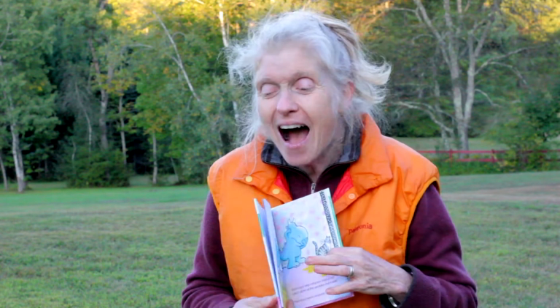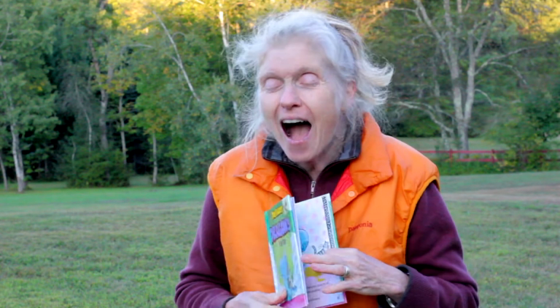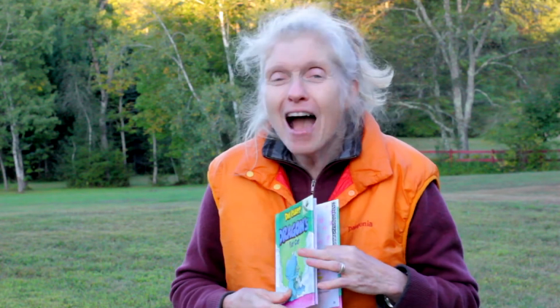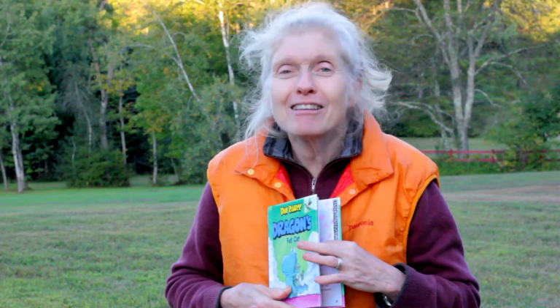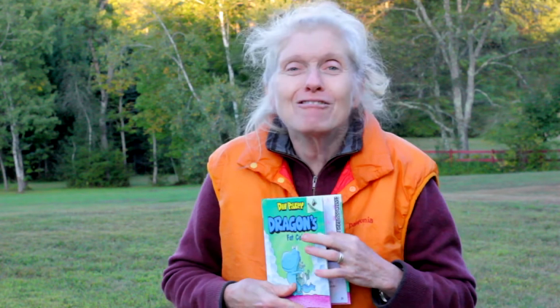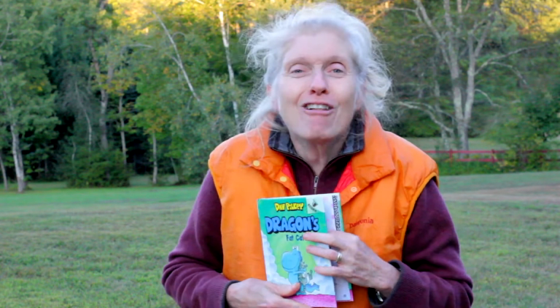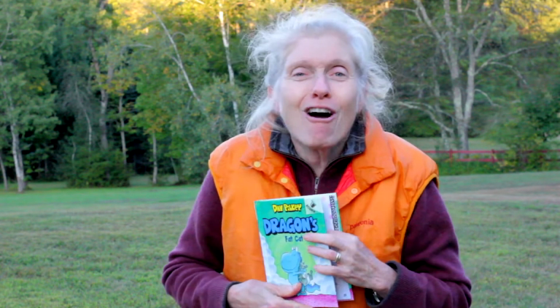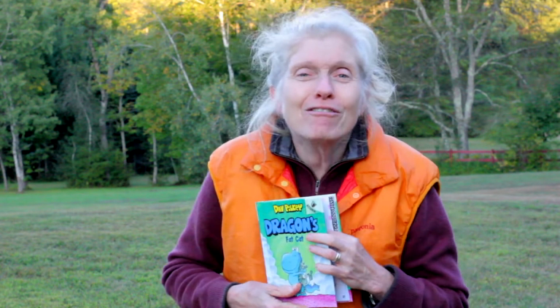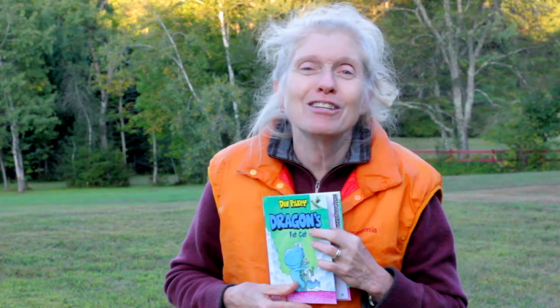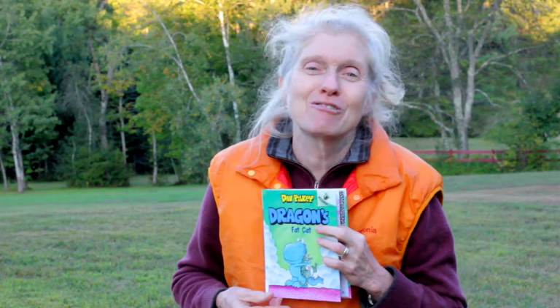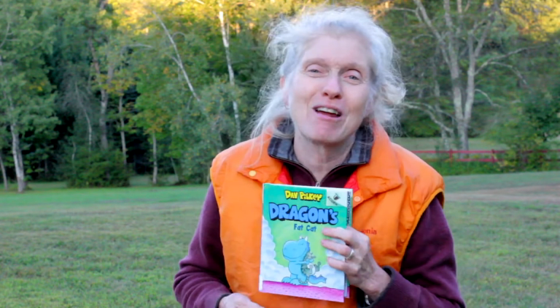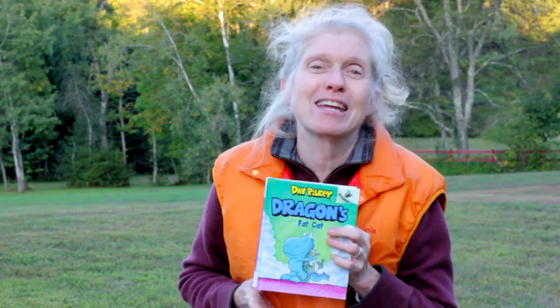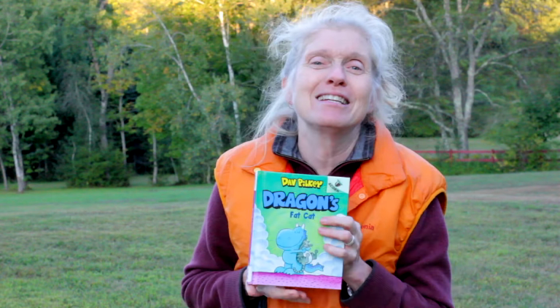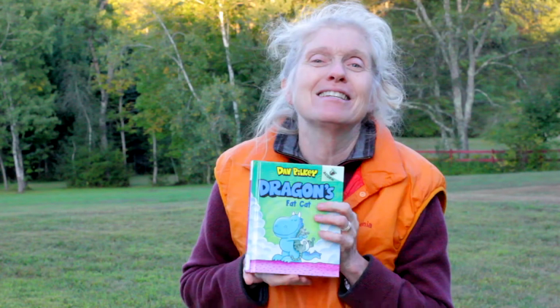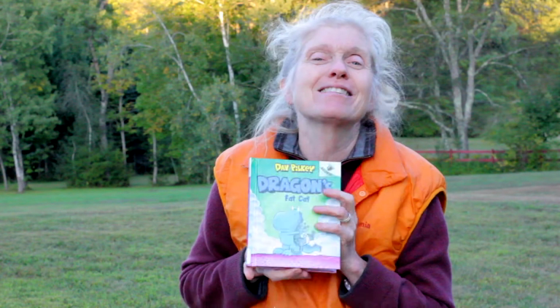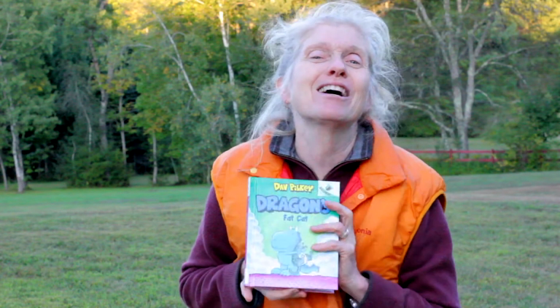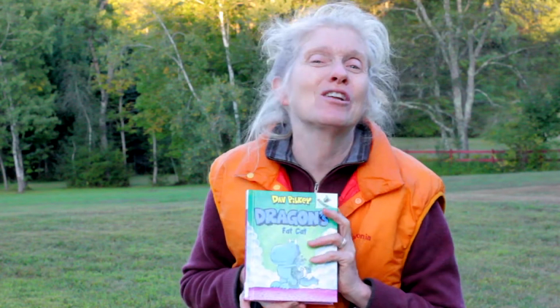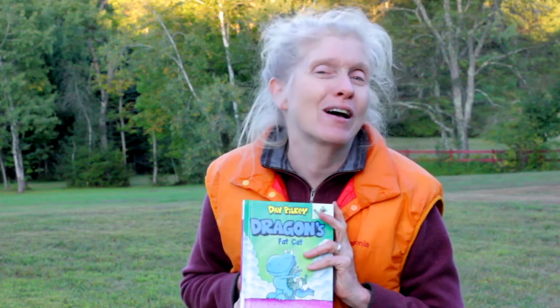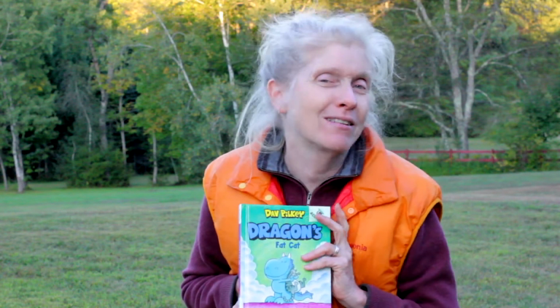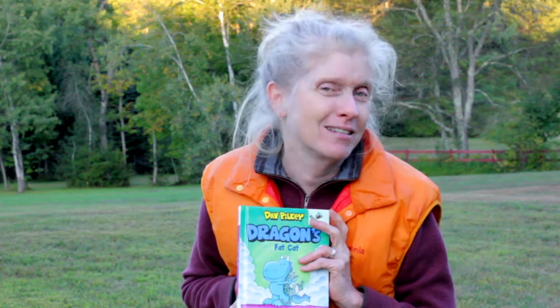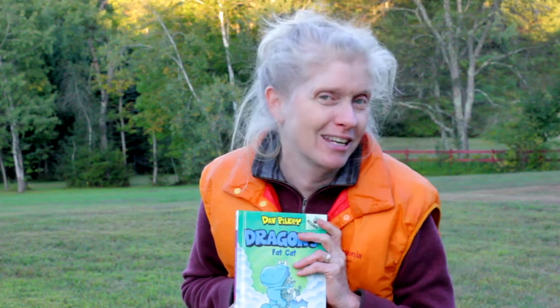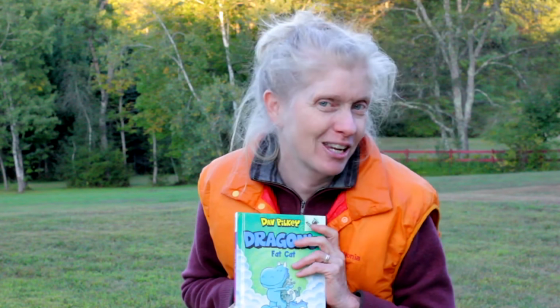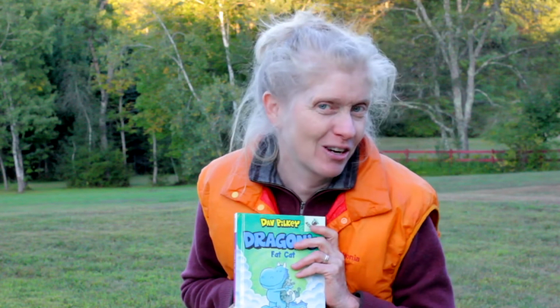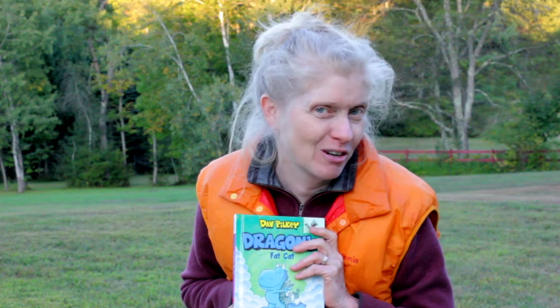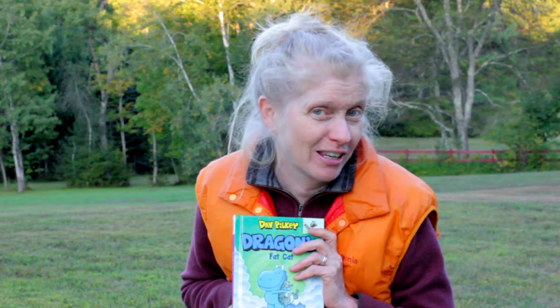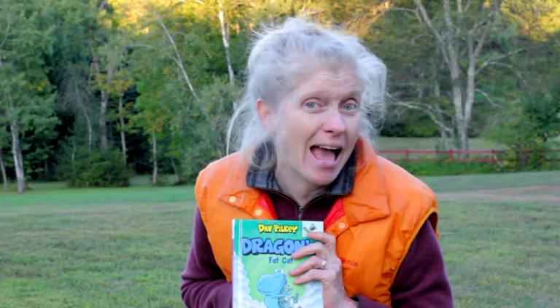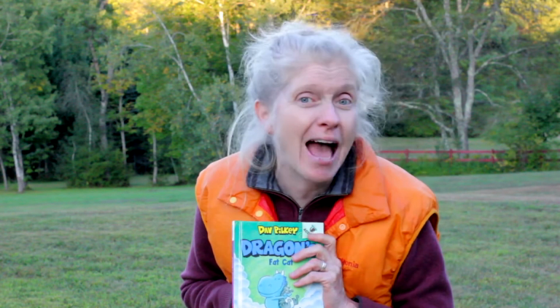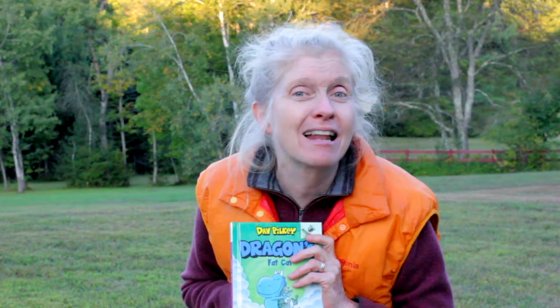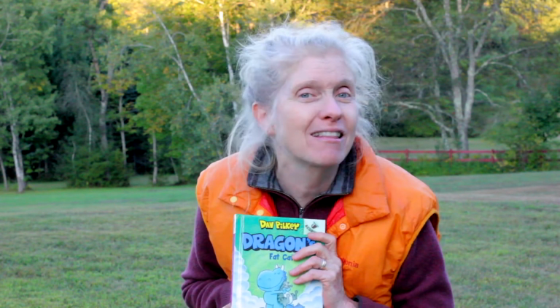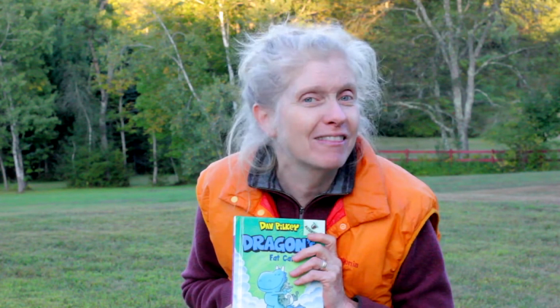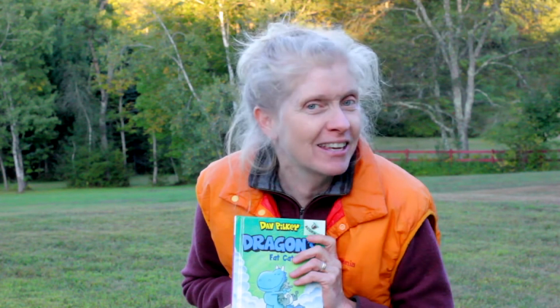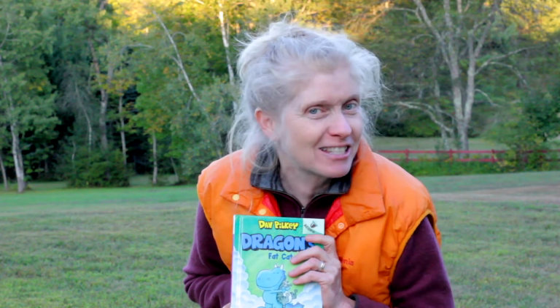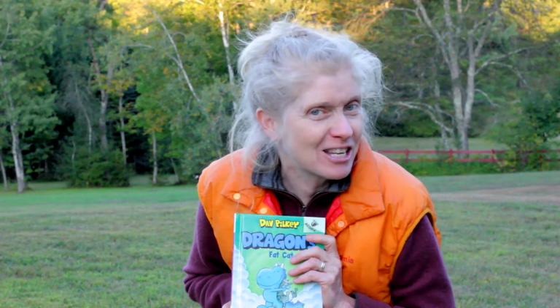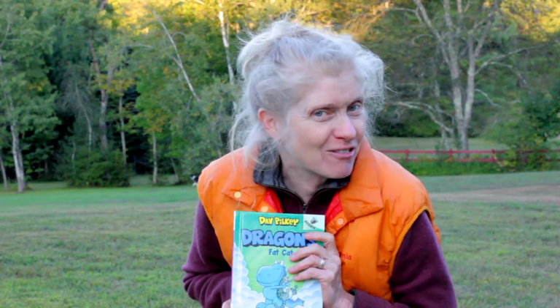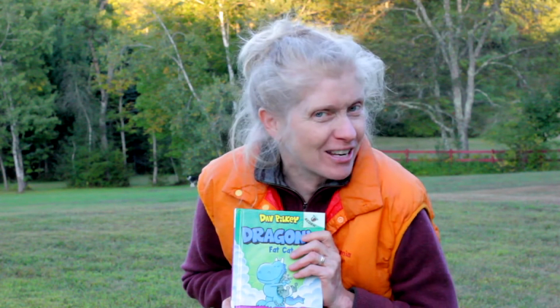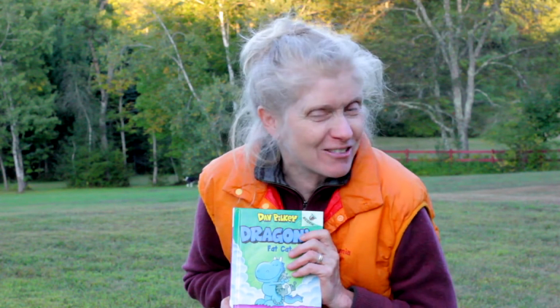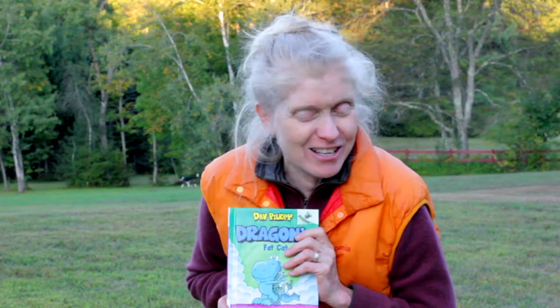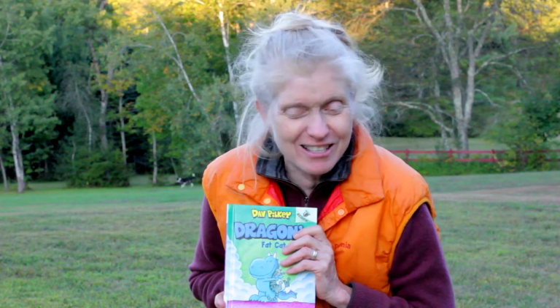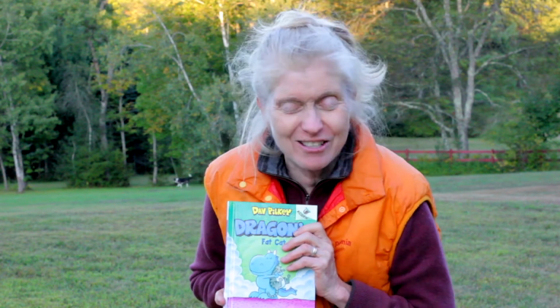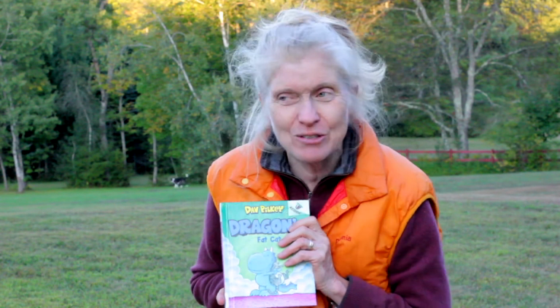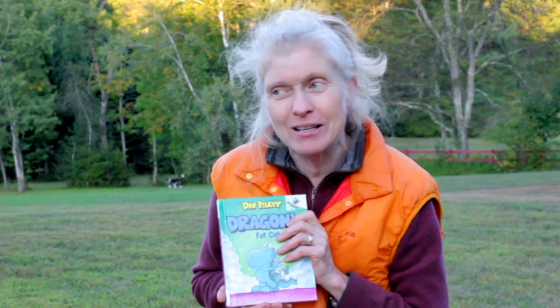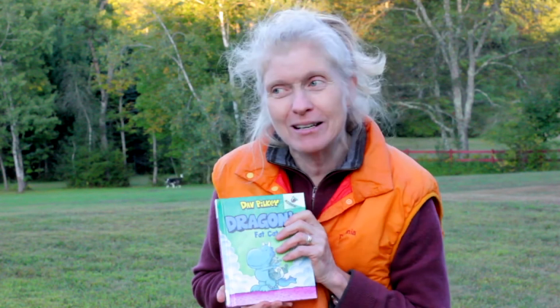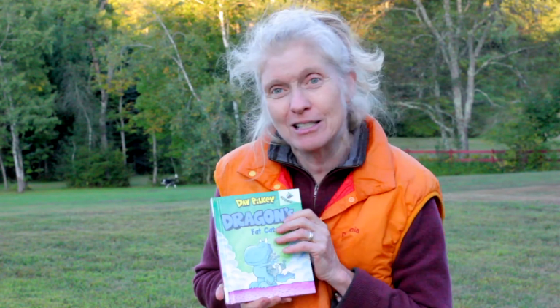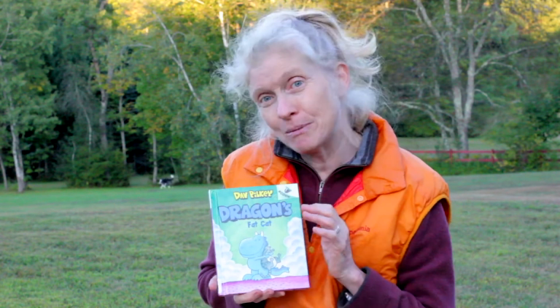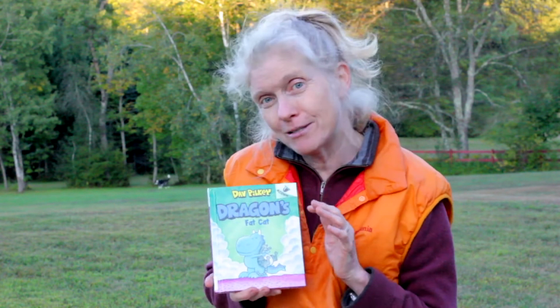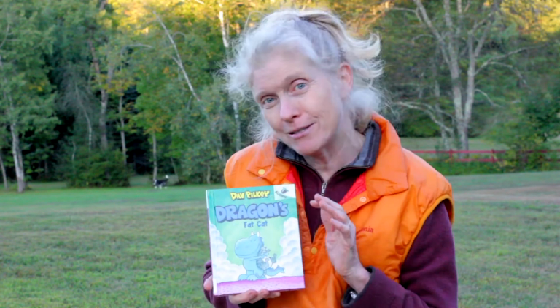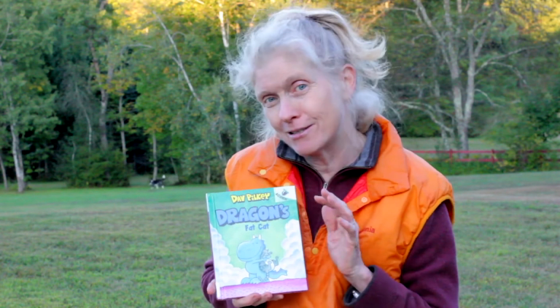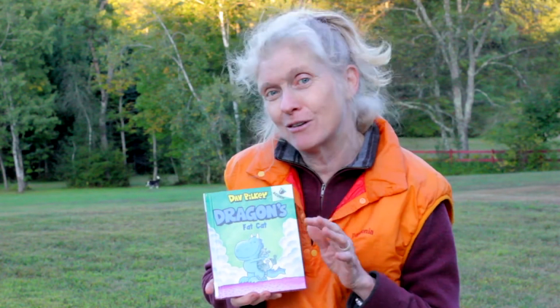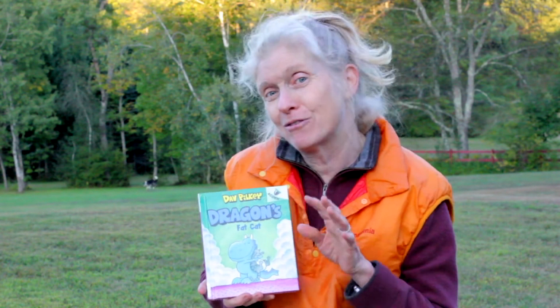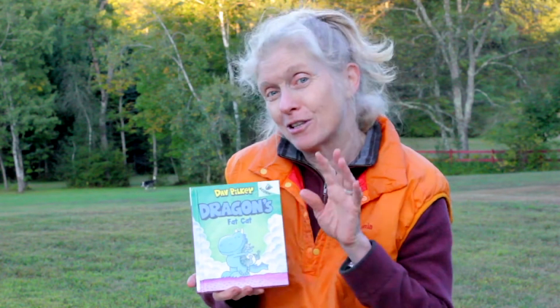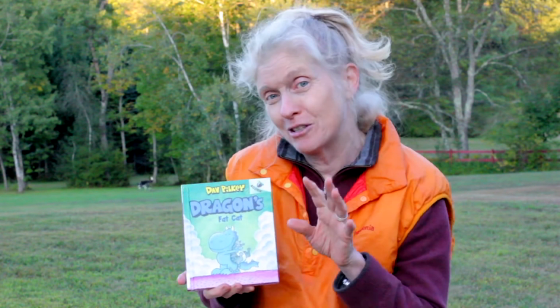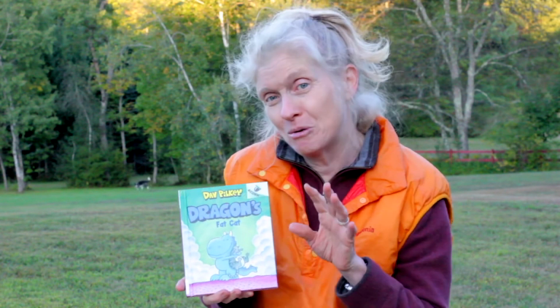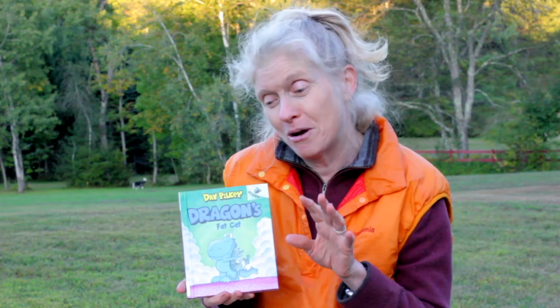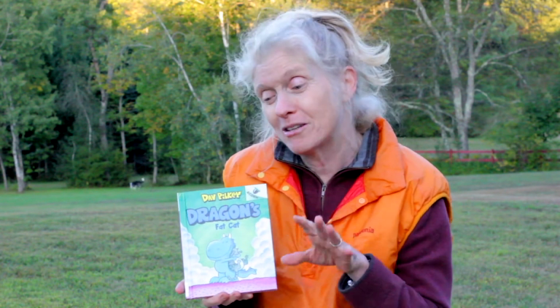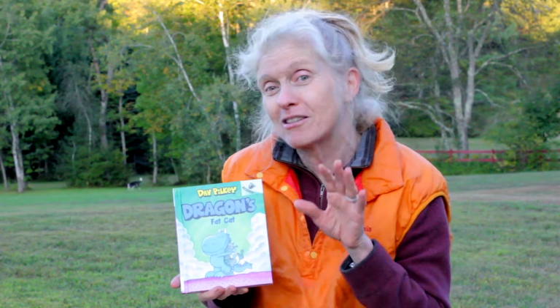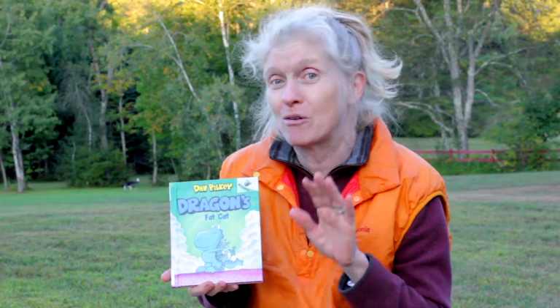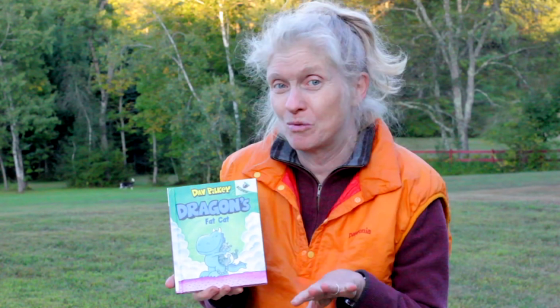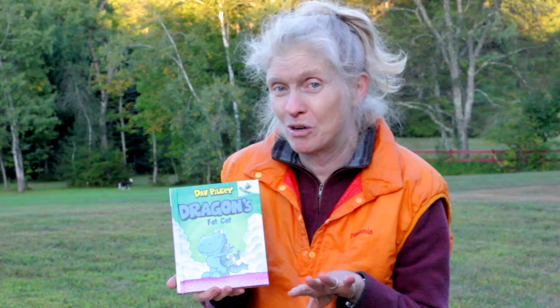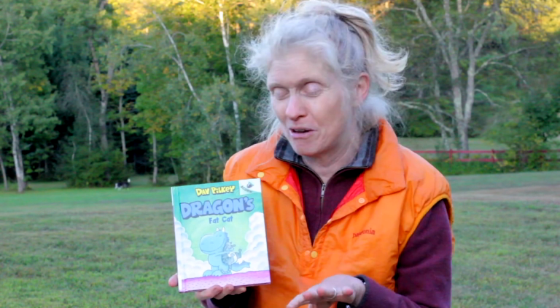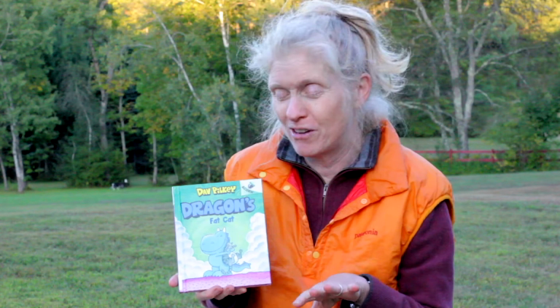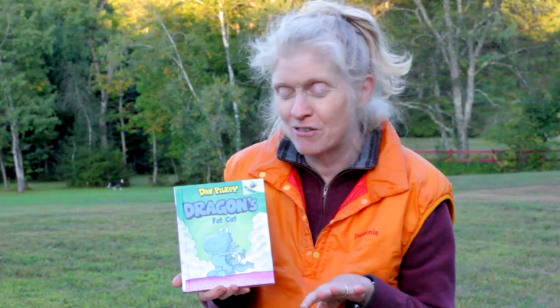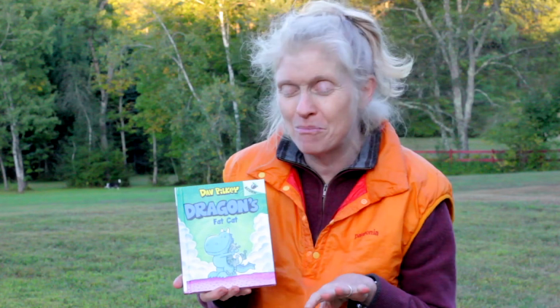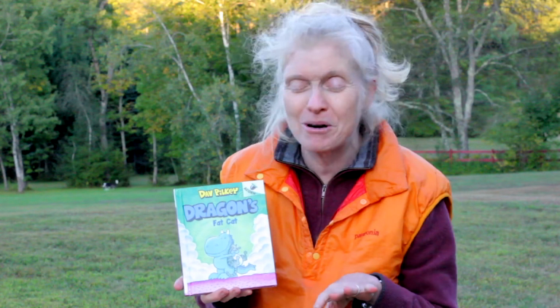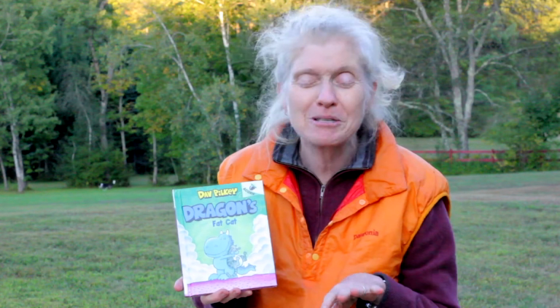I love that Dragon does not know how to take care of a cat and the things that Dragon tries to do, especially the stuff with the litter box. That was one of my favorite parts.